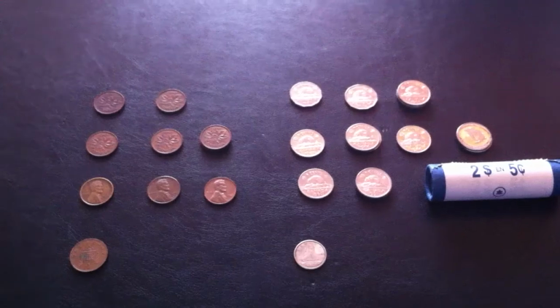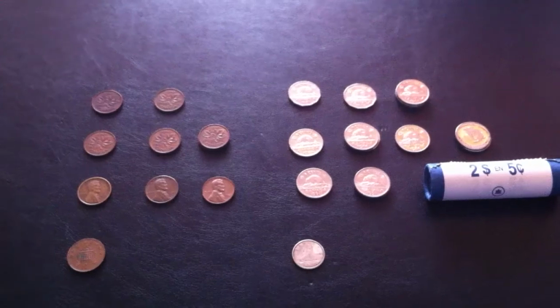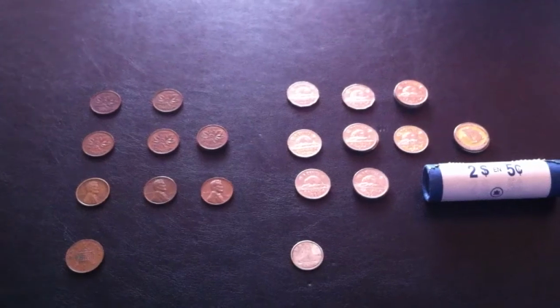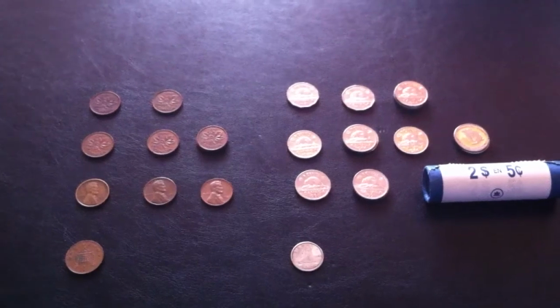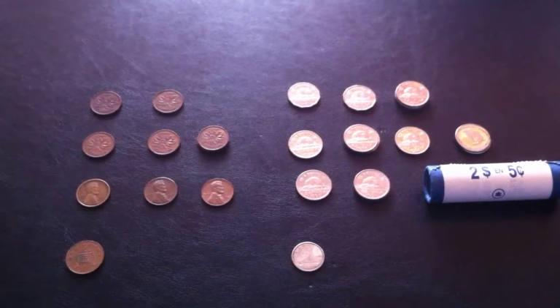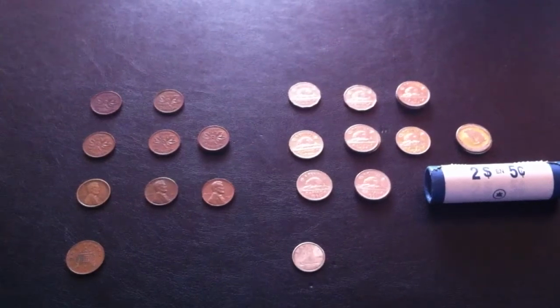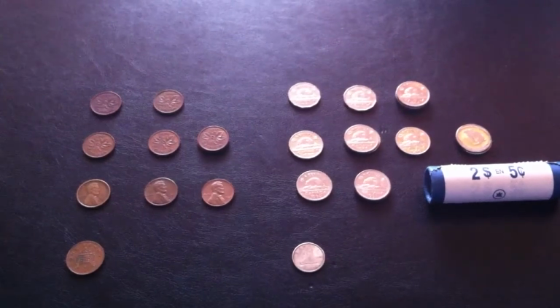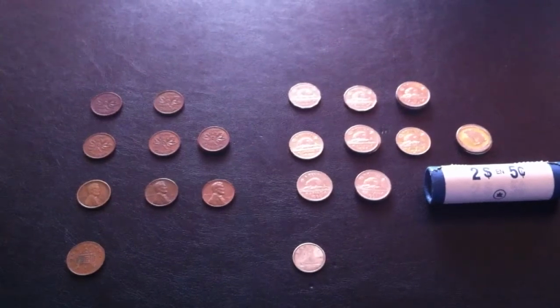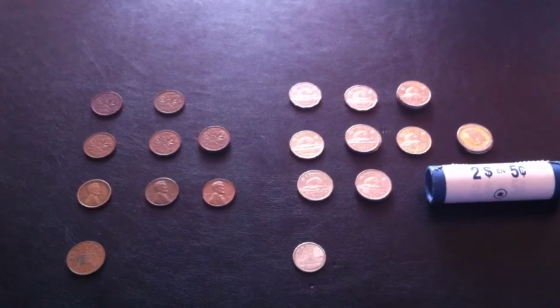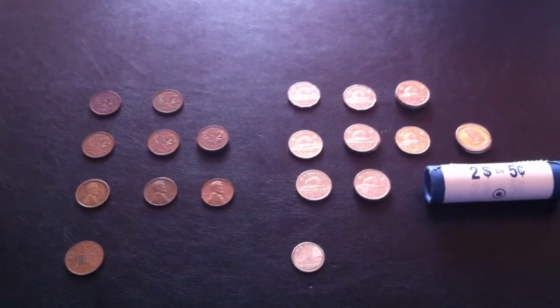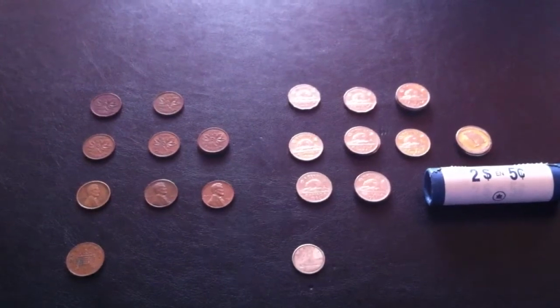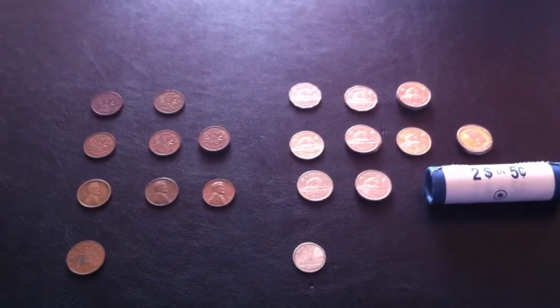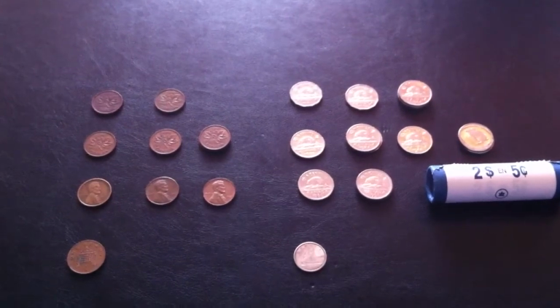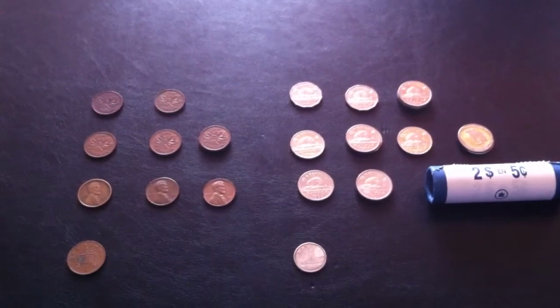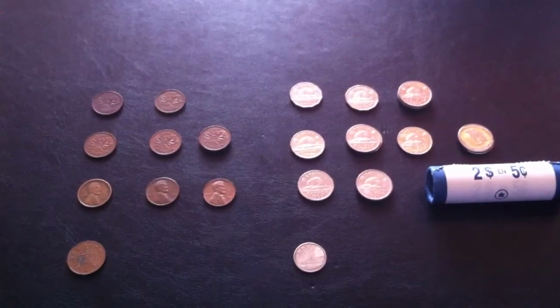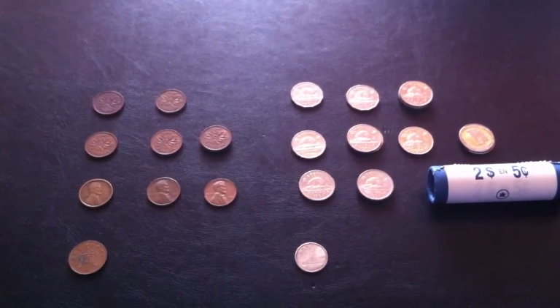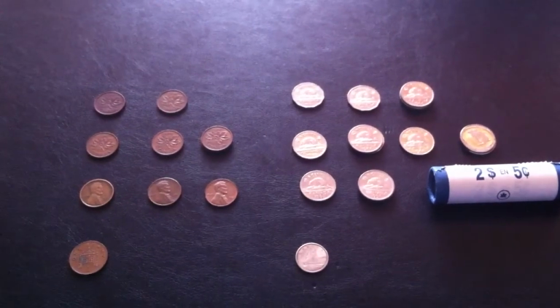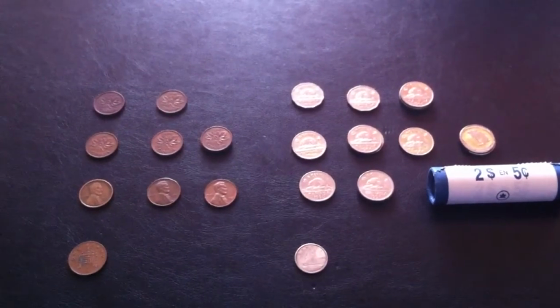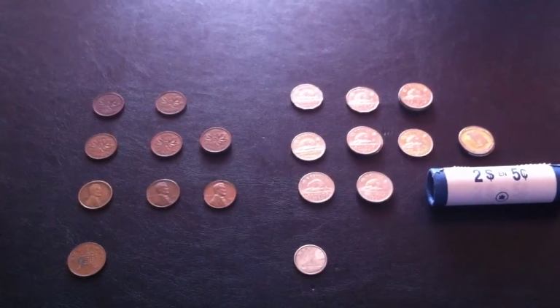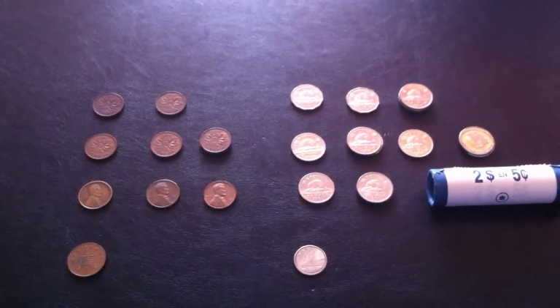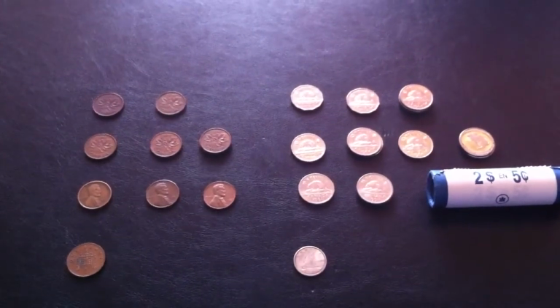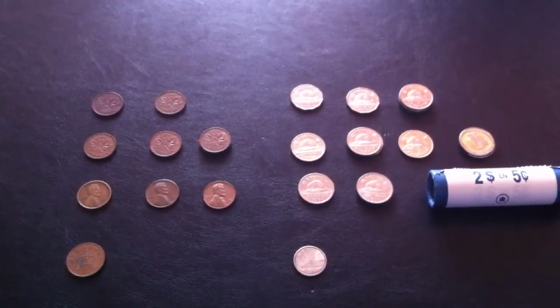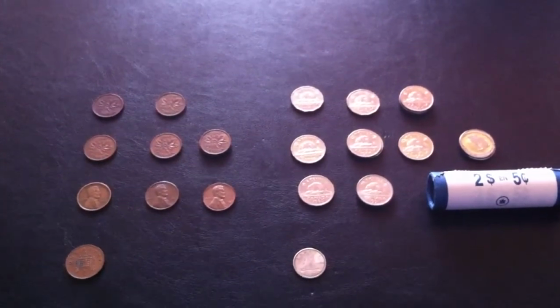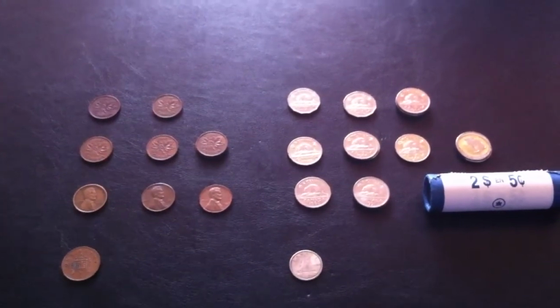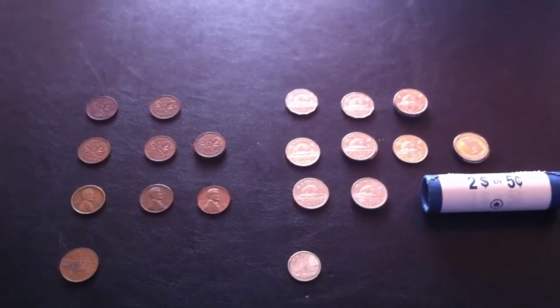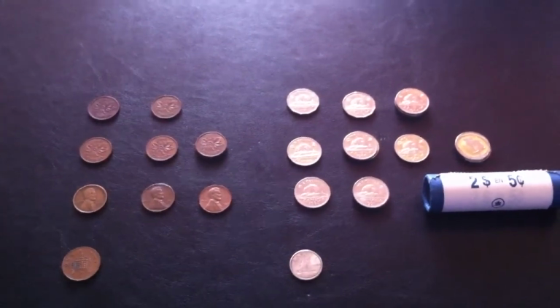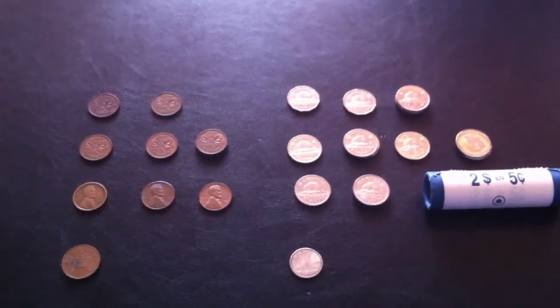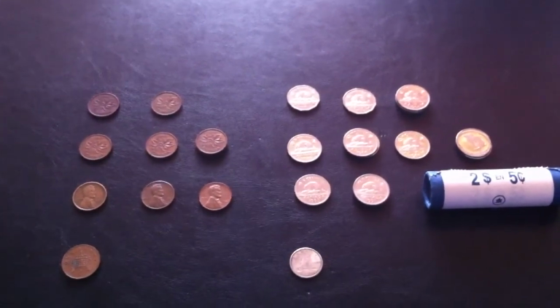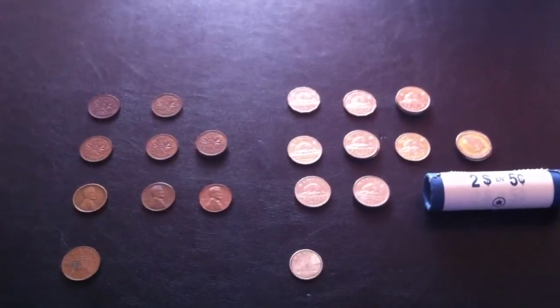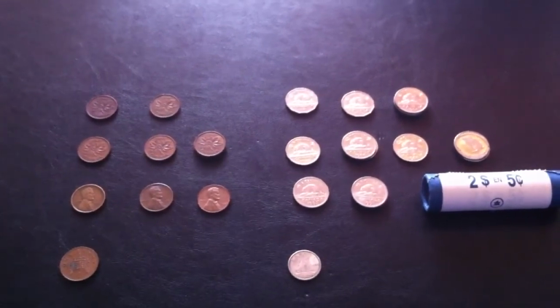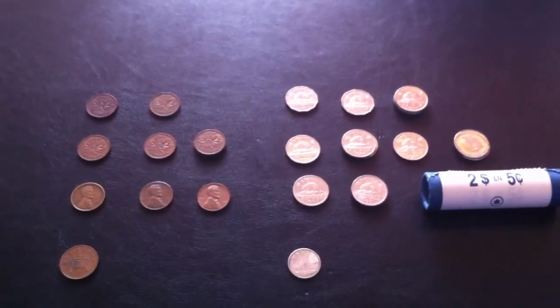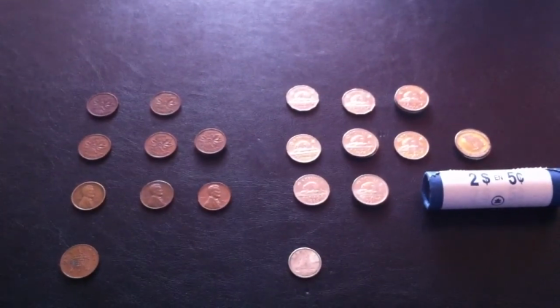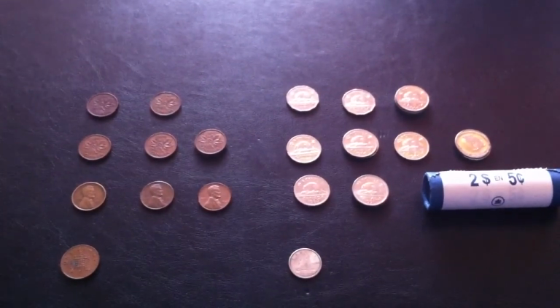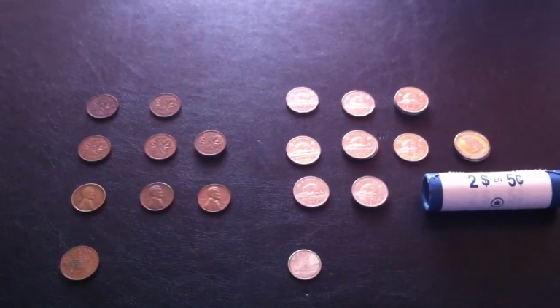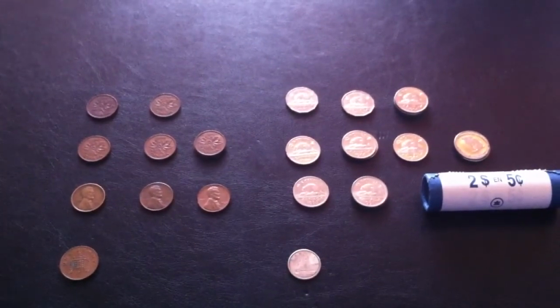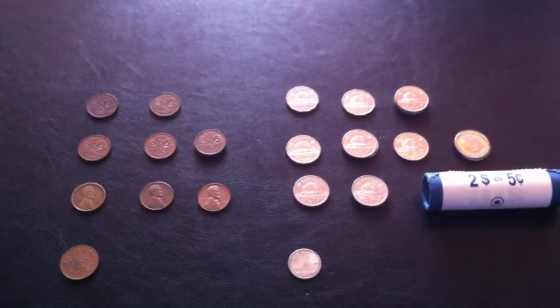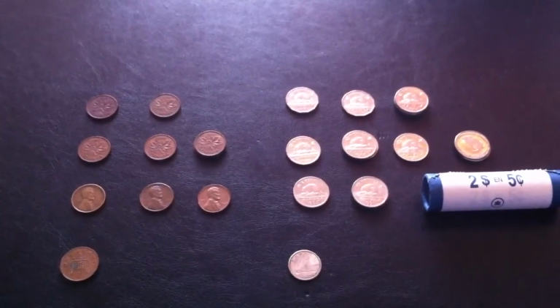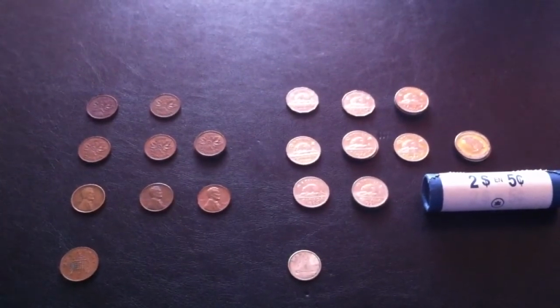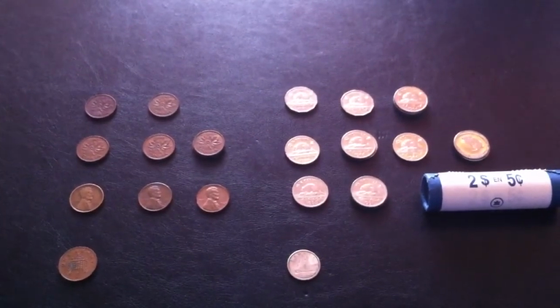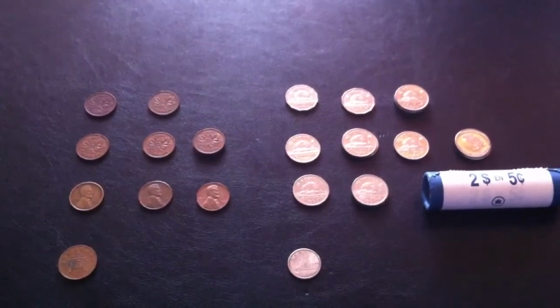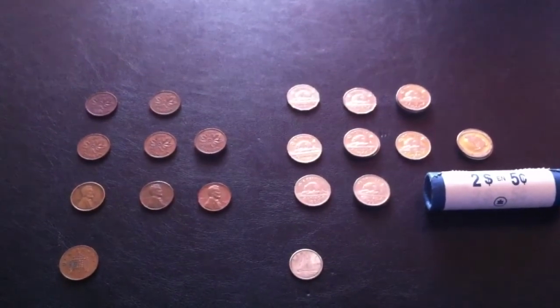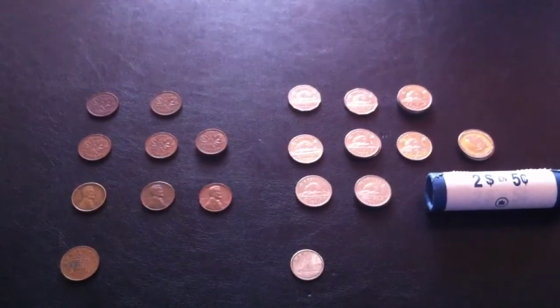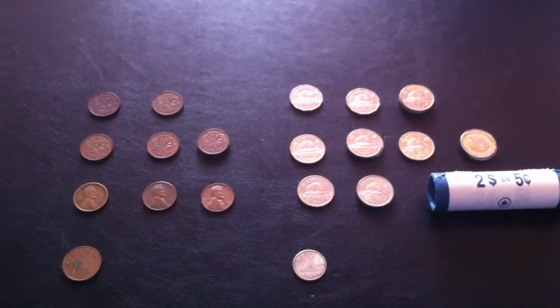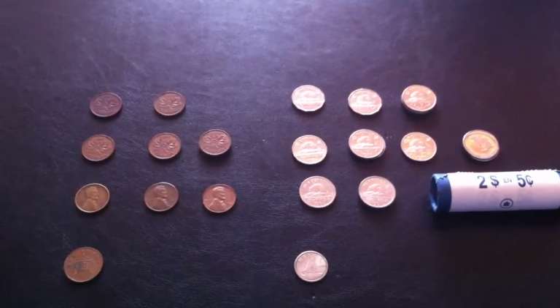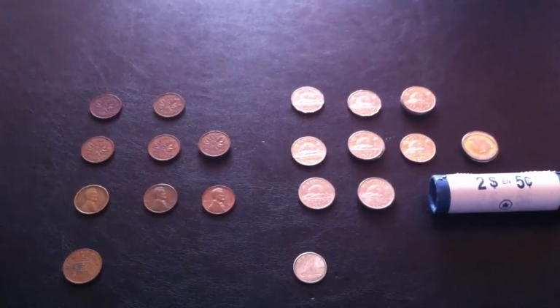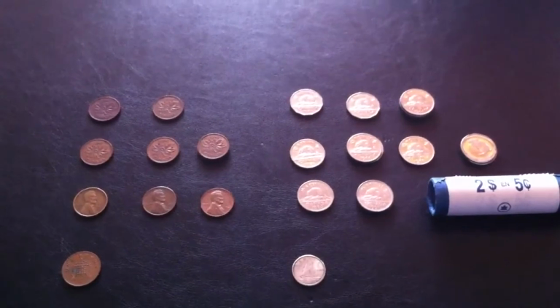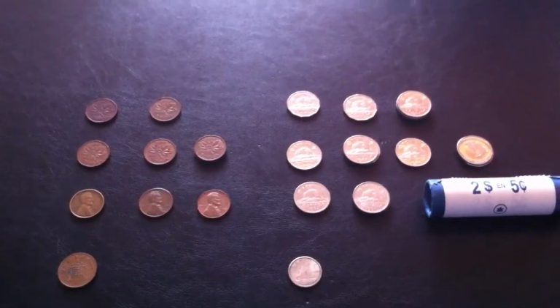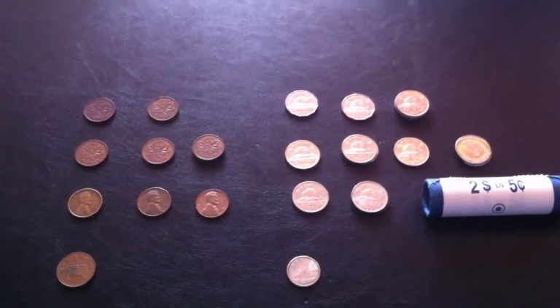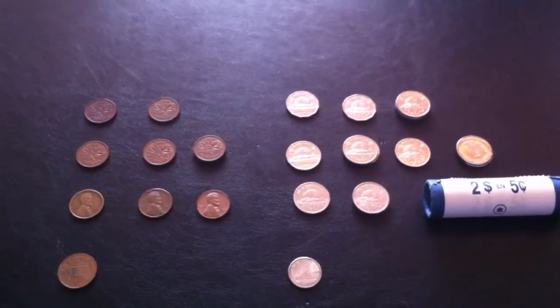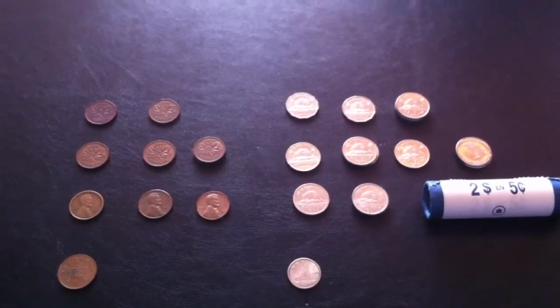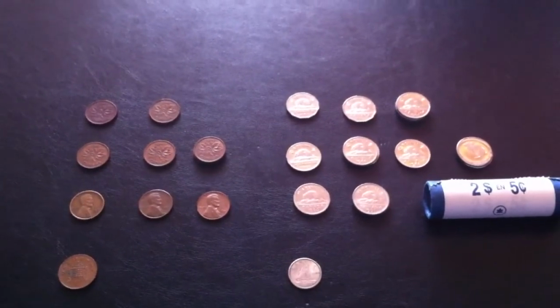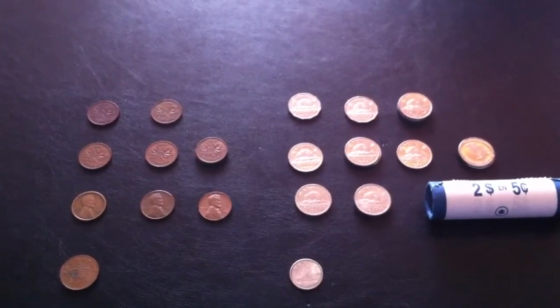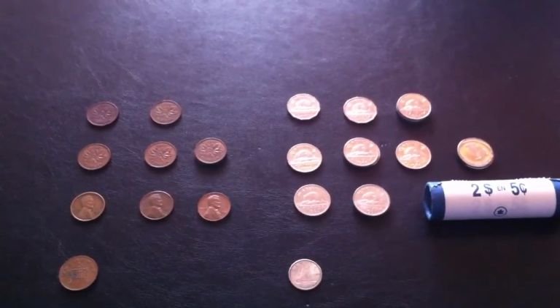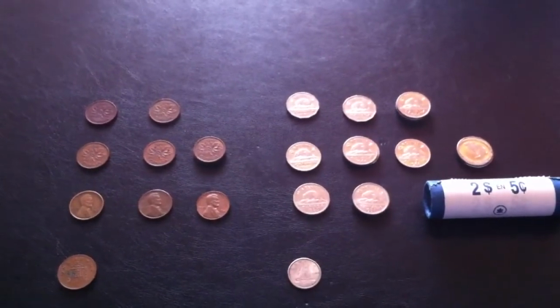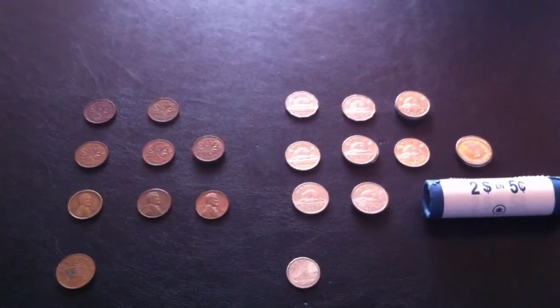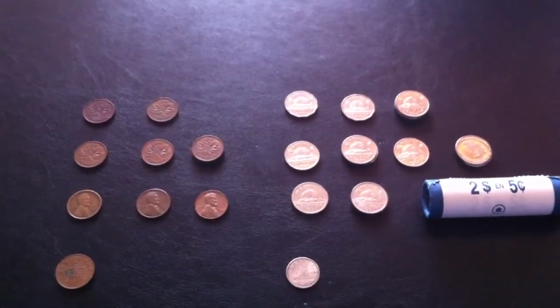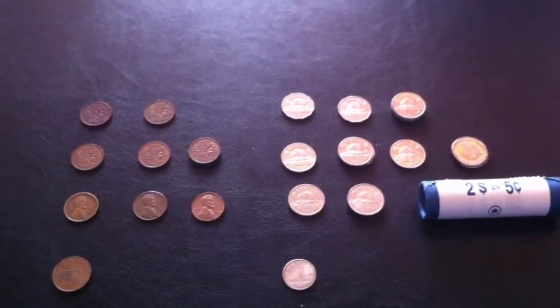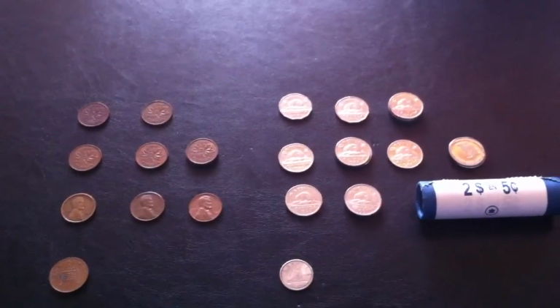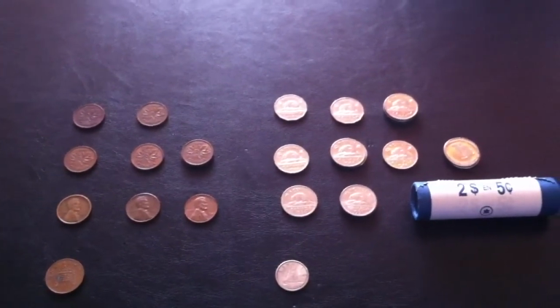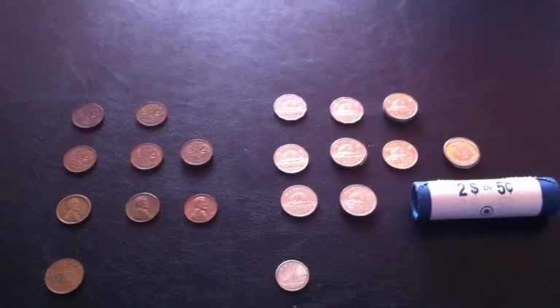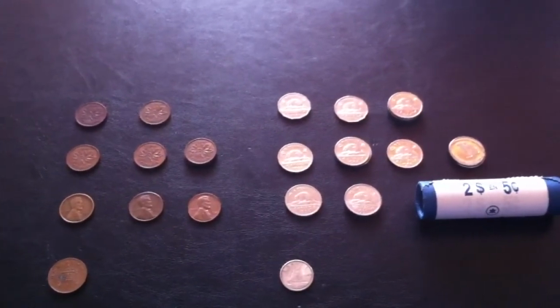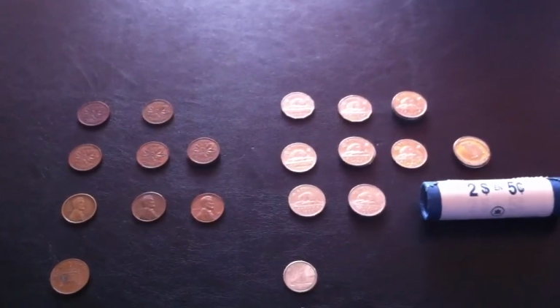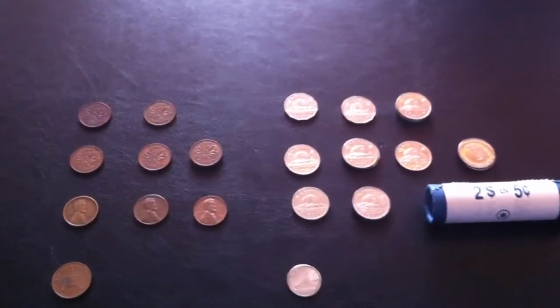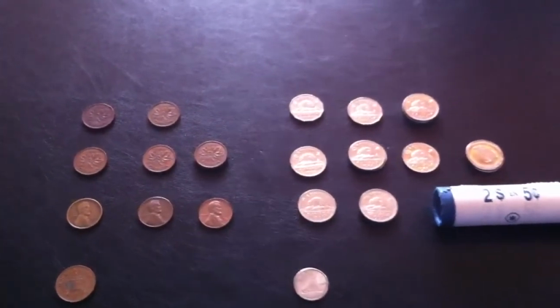Hi YouTube, Coin Picker here. Here are my coin roll hunting finds for the past week. I went through some pennies, nickels and dimes.